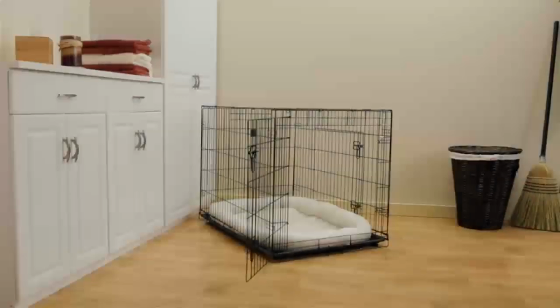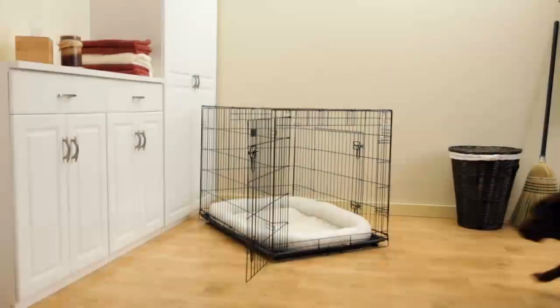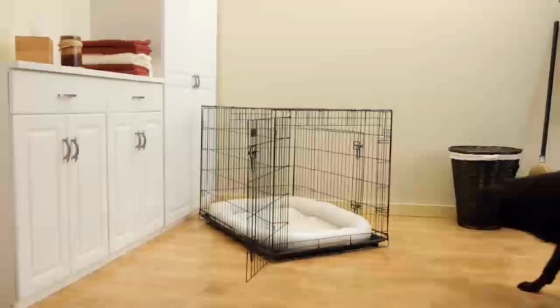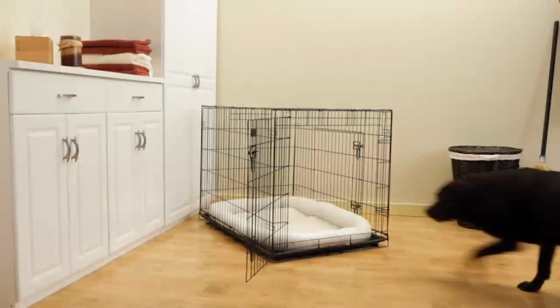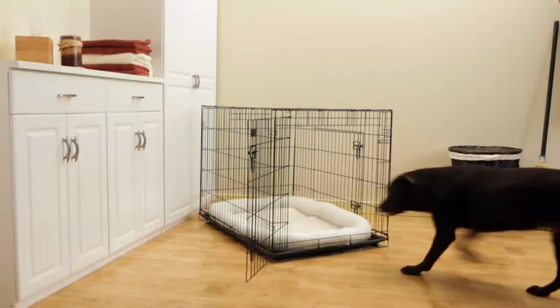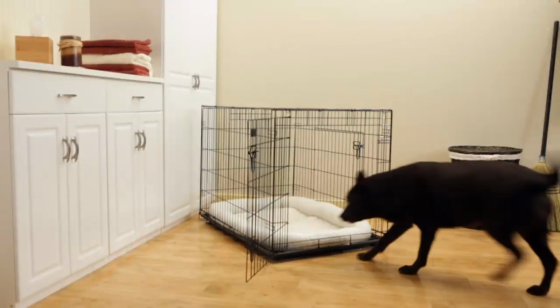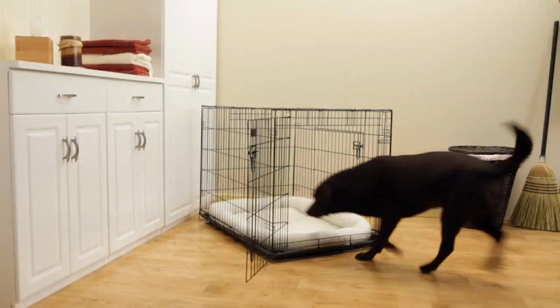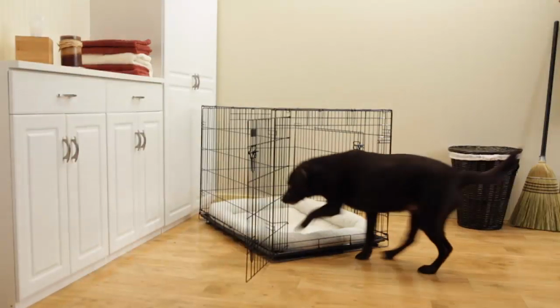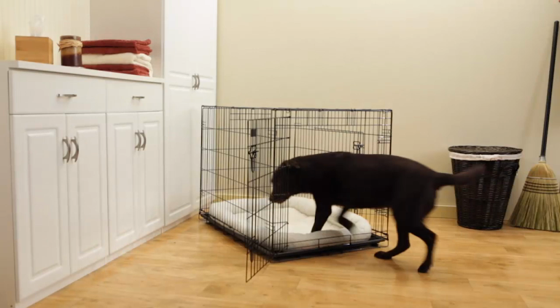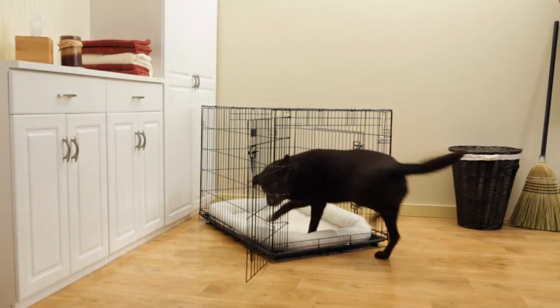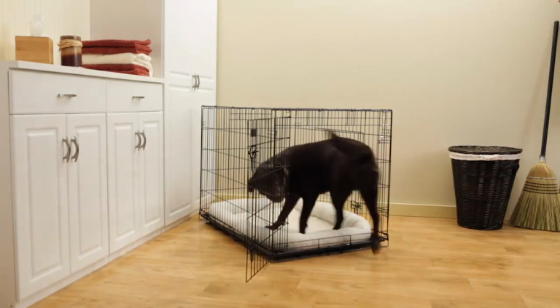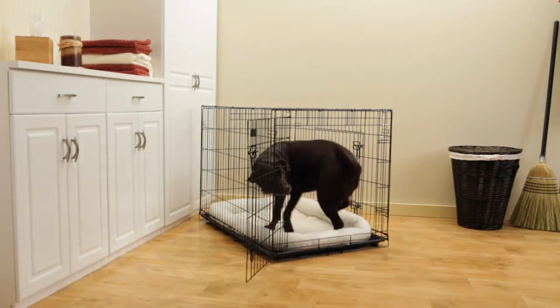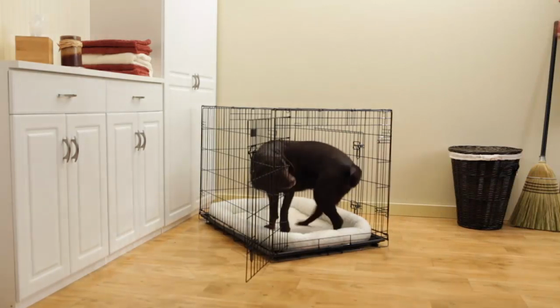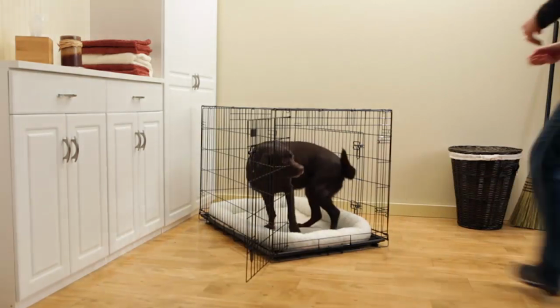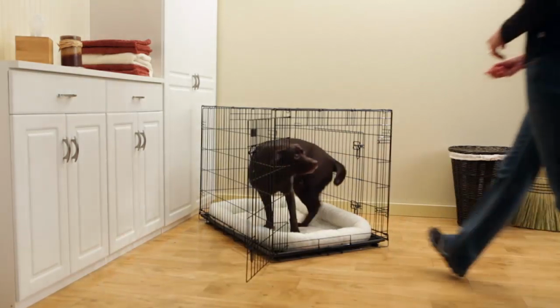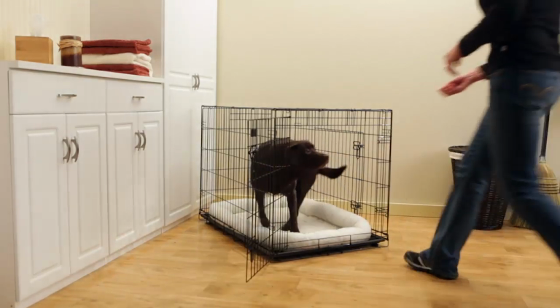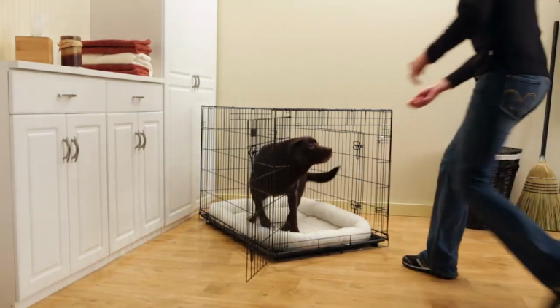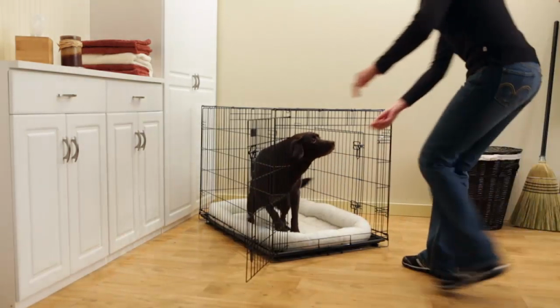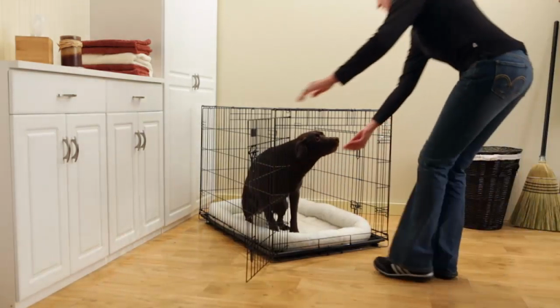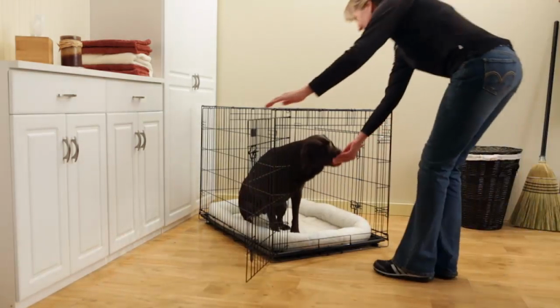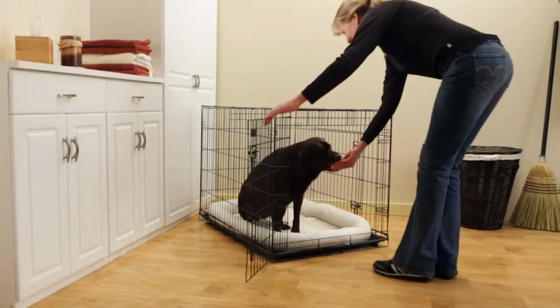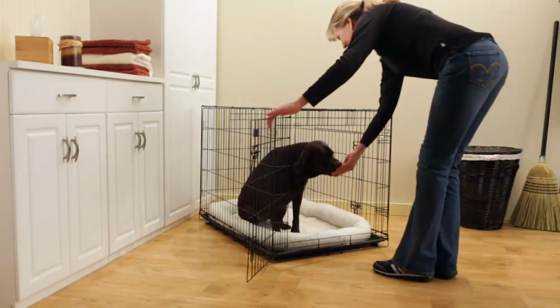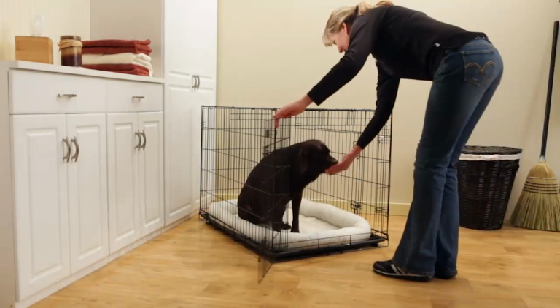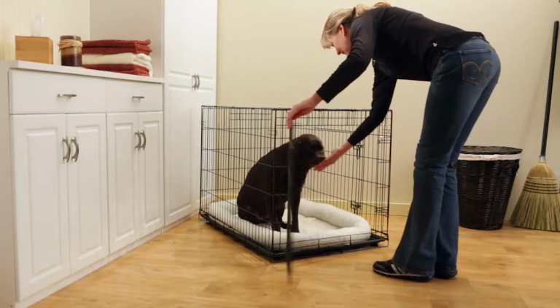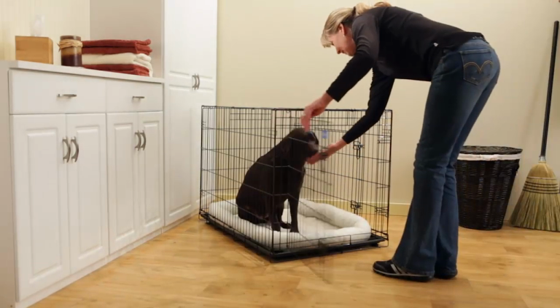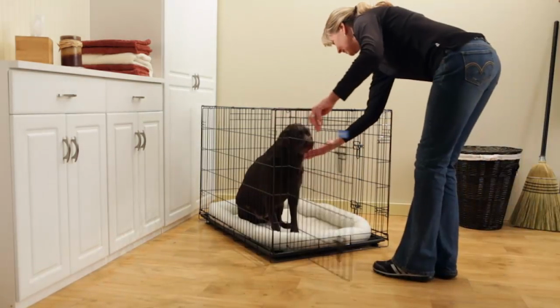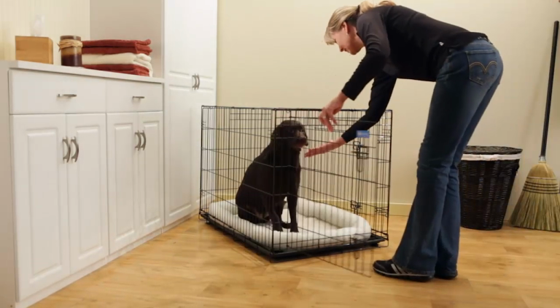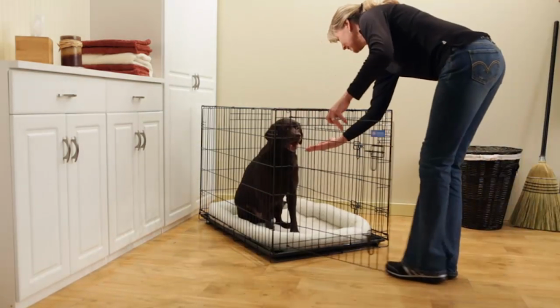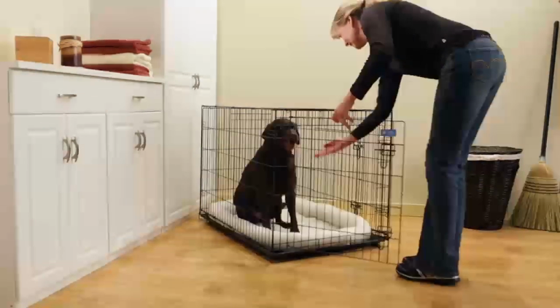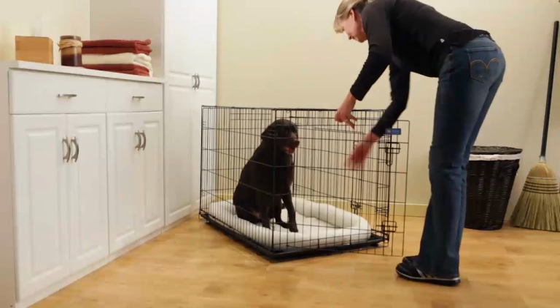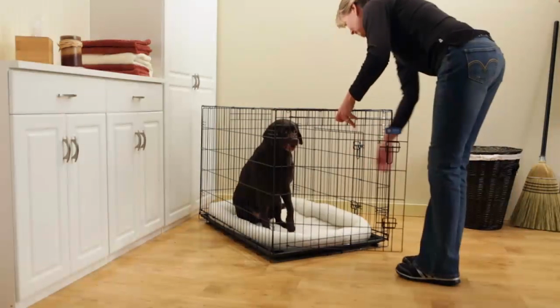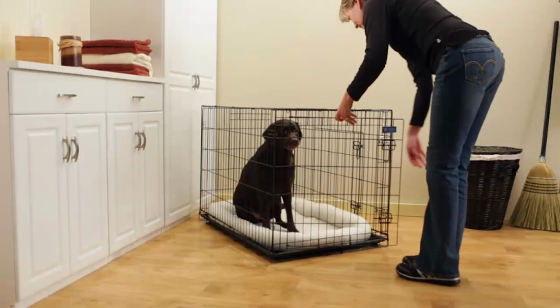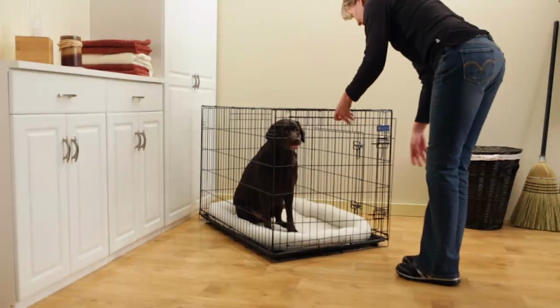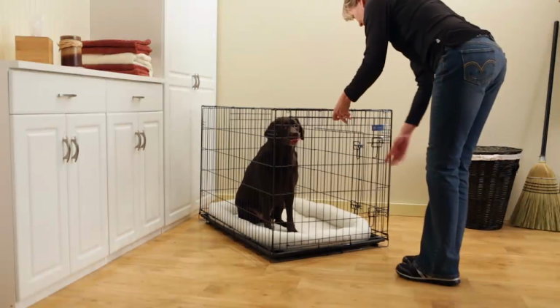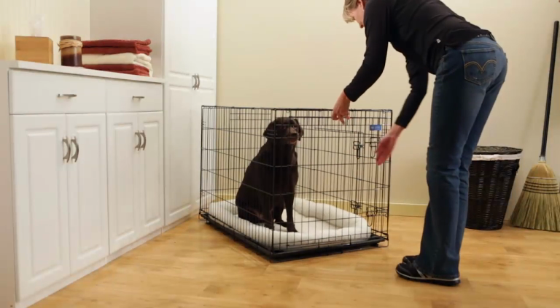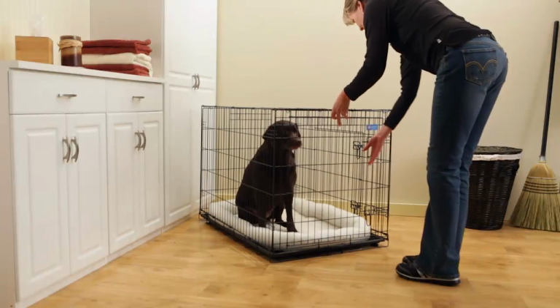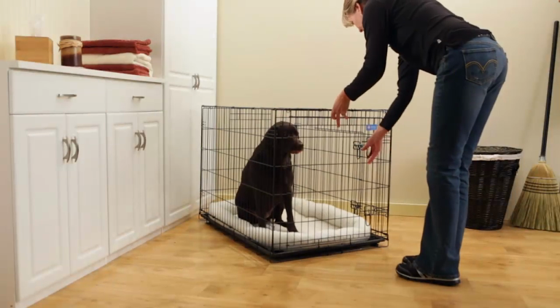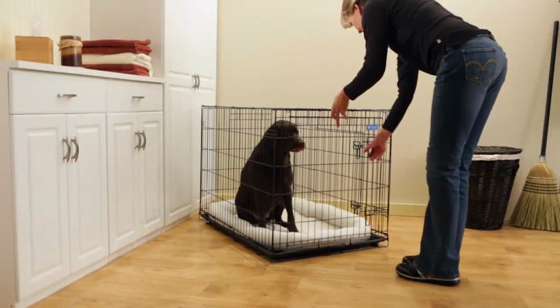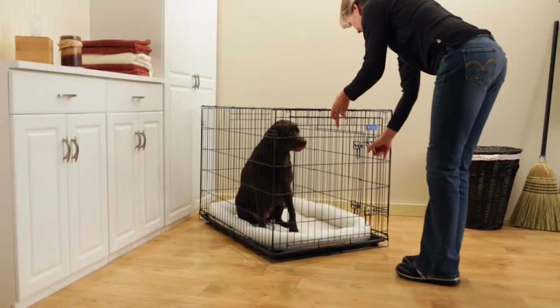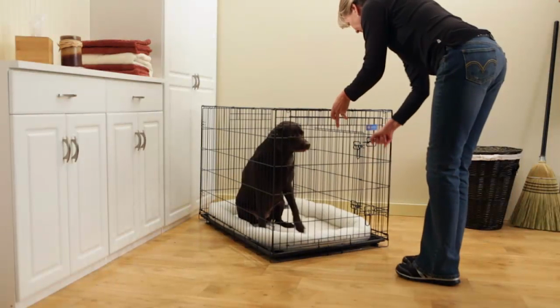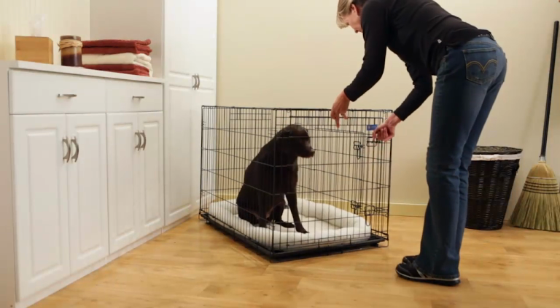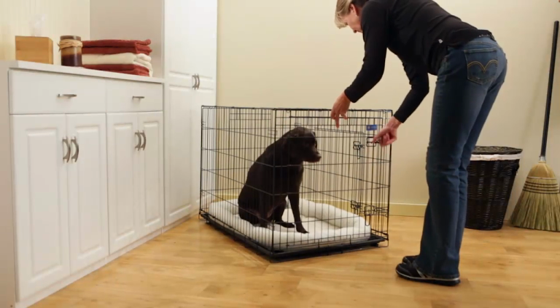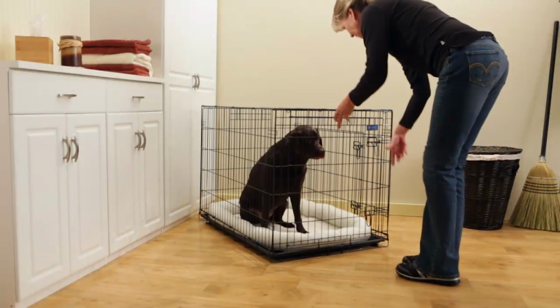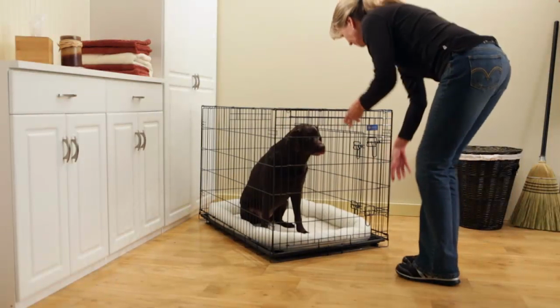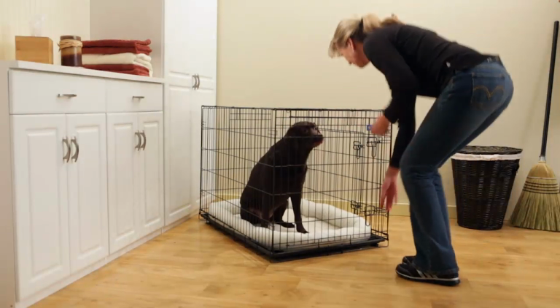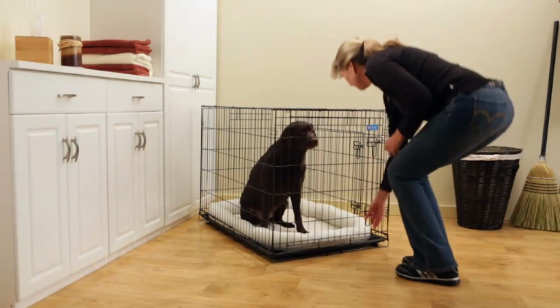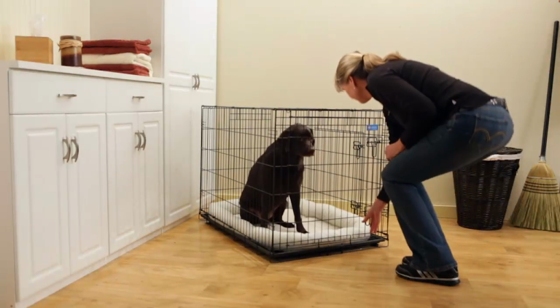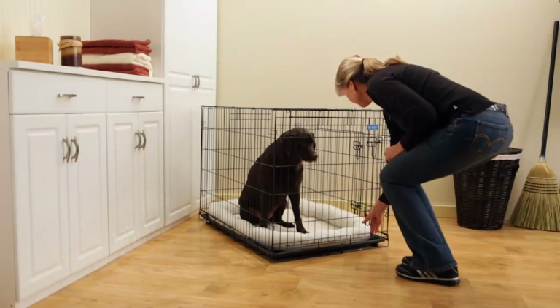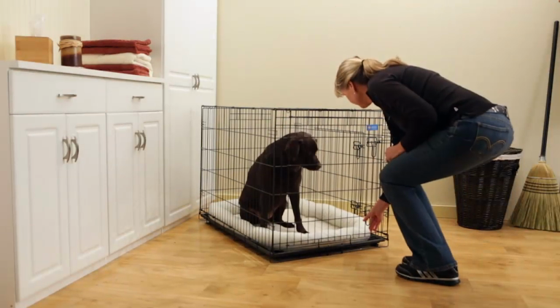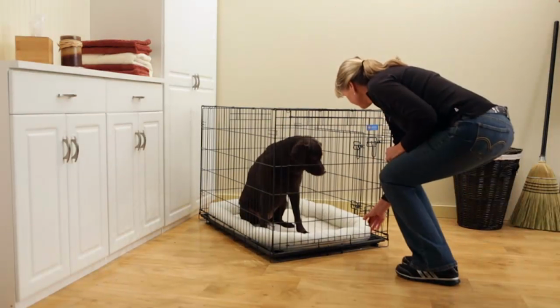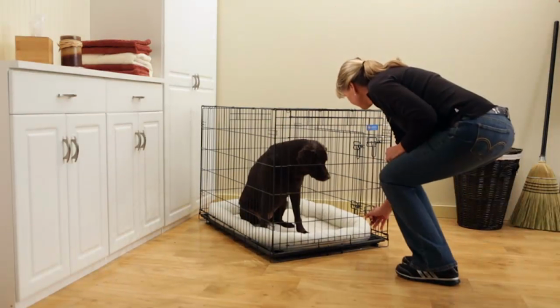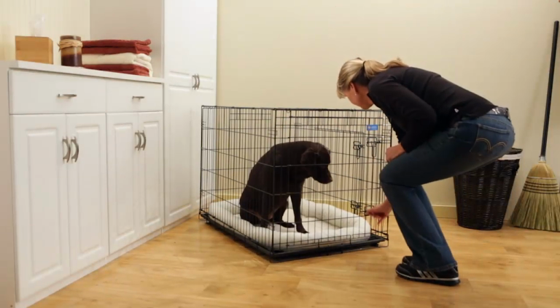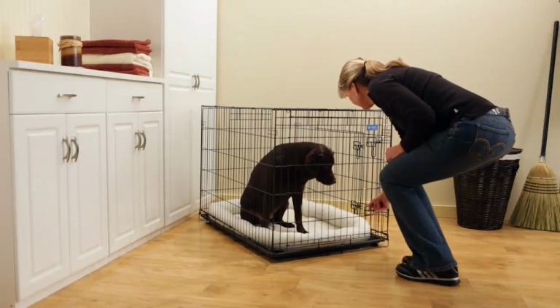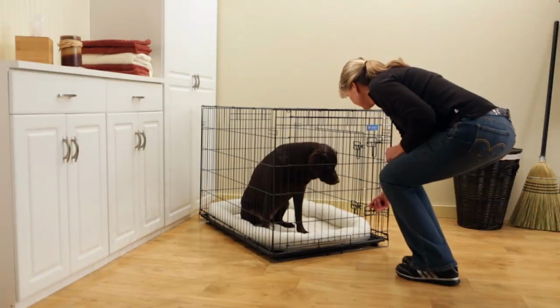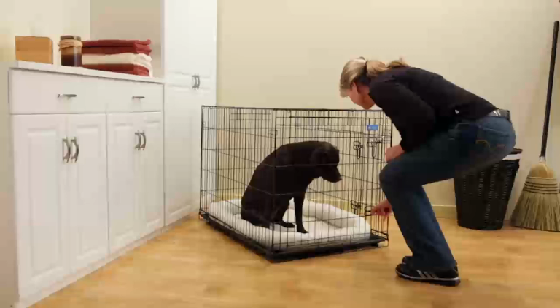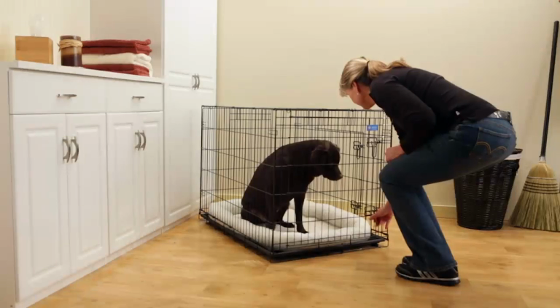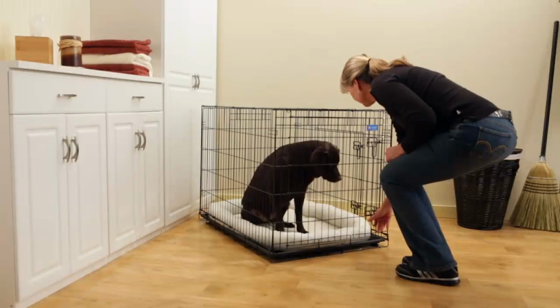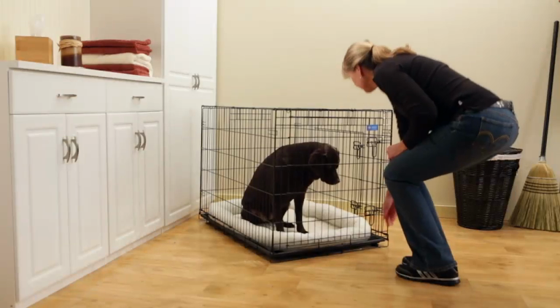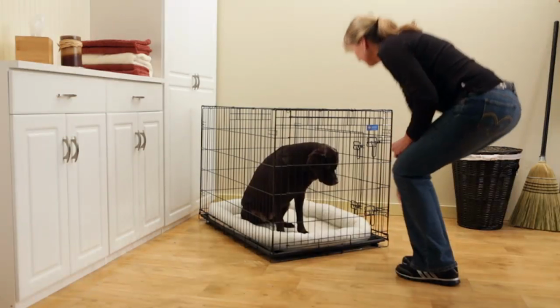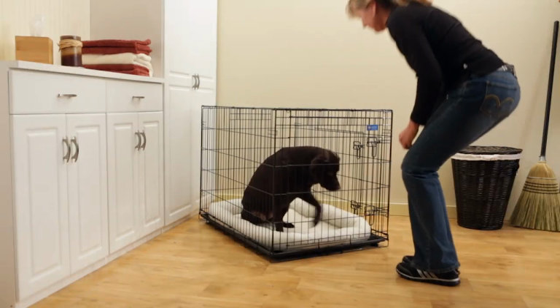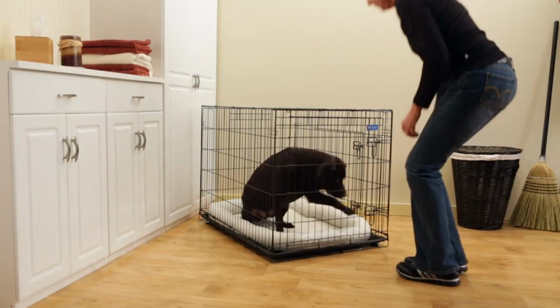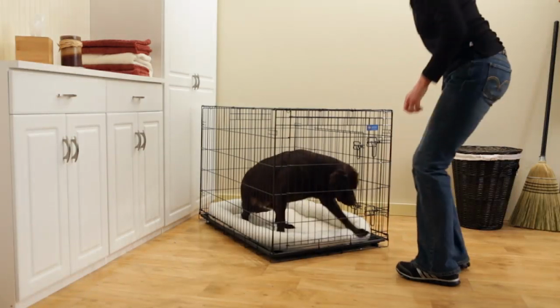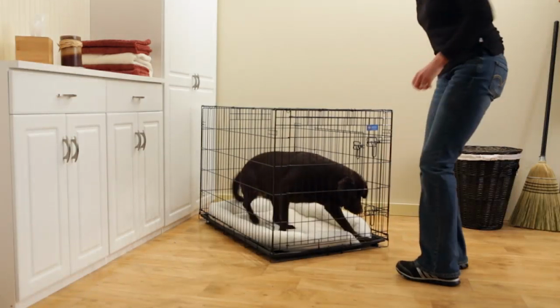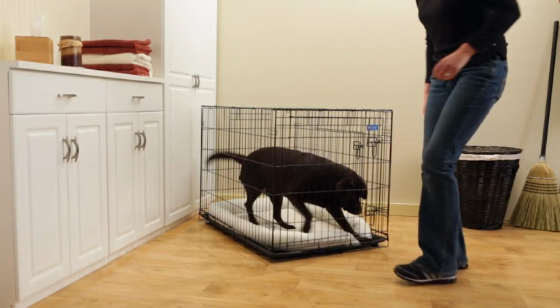That's all there is to it. Your crate is ready for your dog to enjoy as a safe and comfortable den.